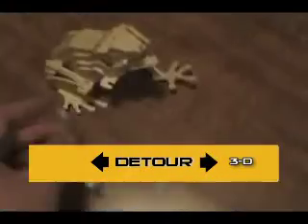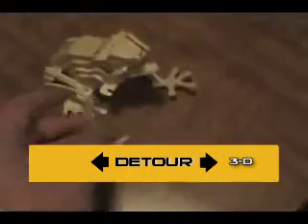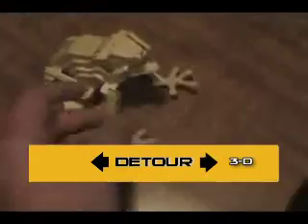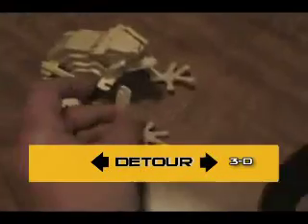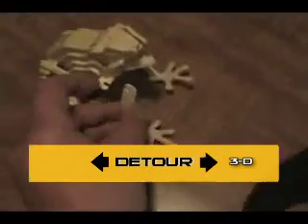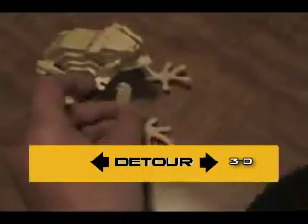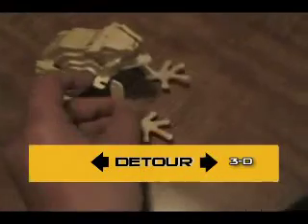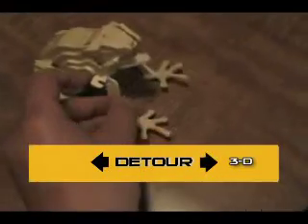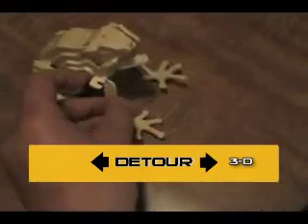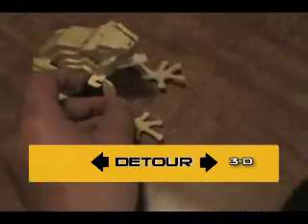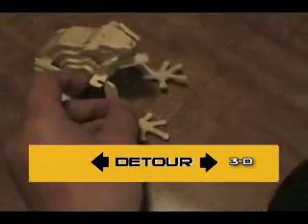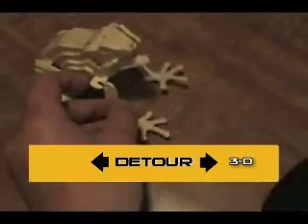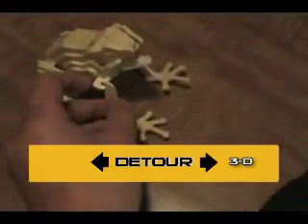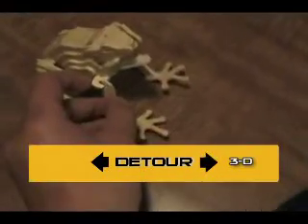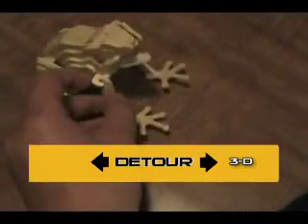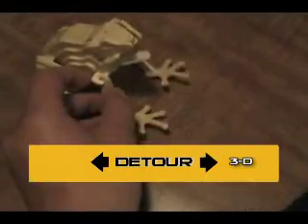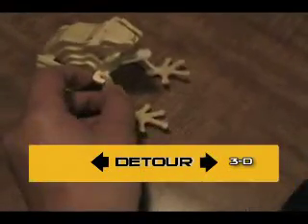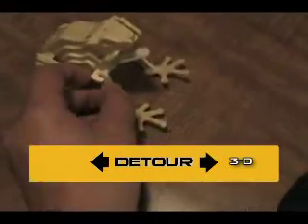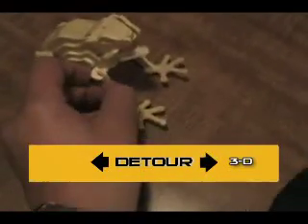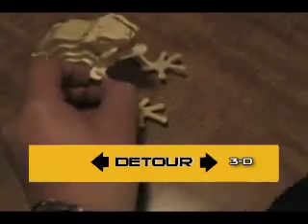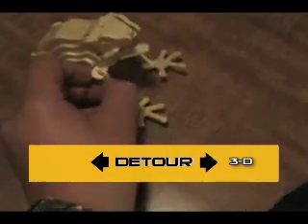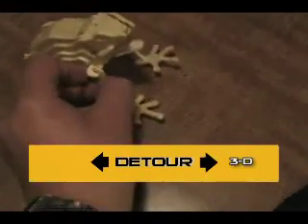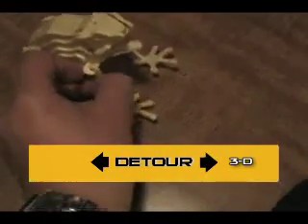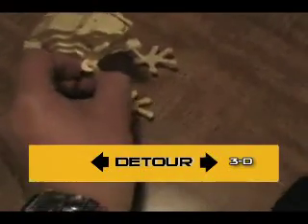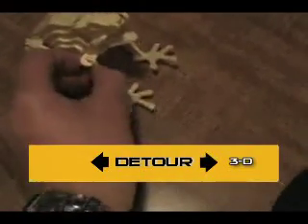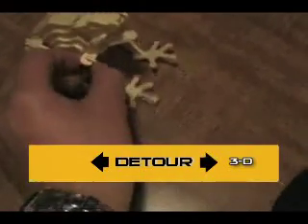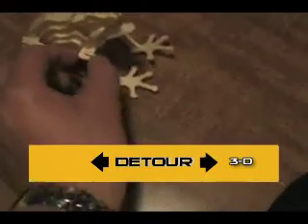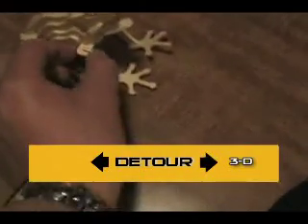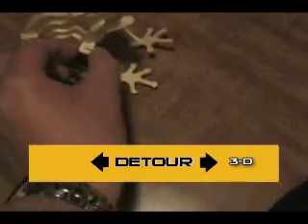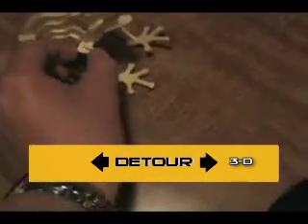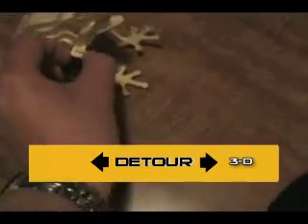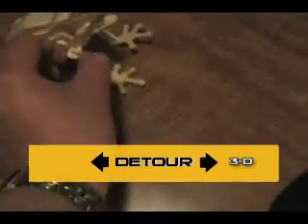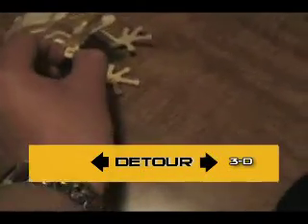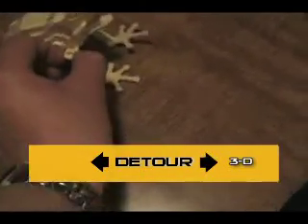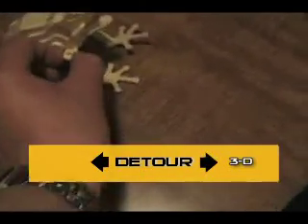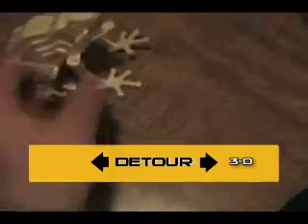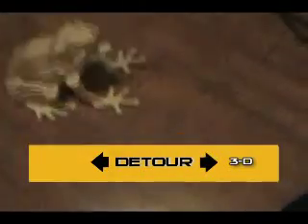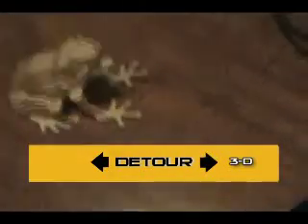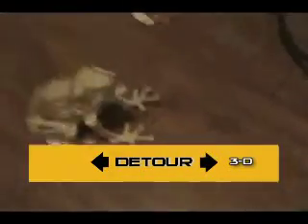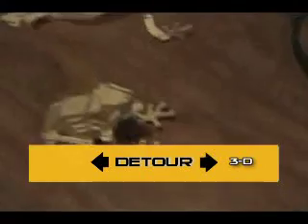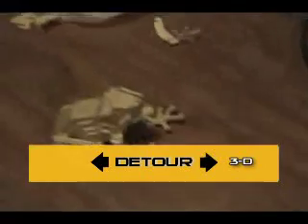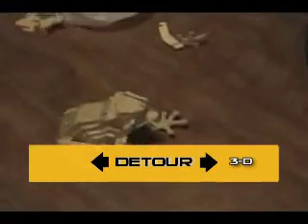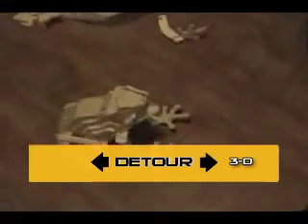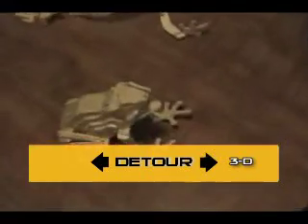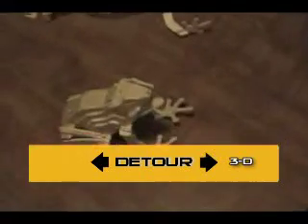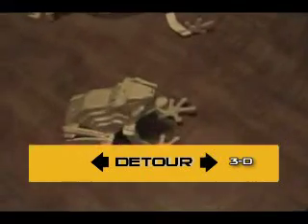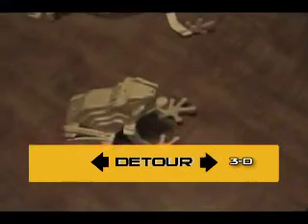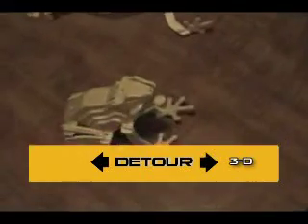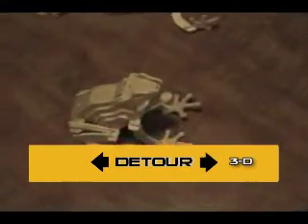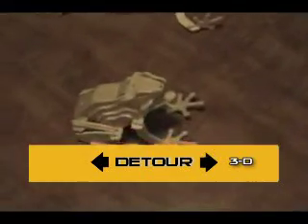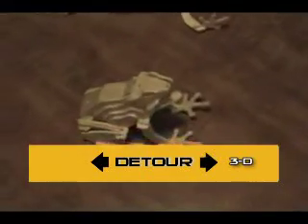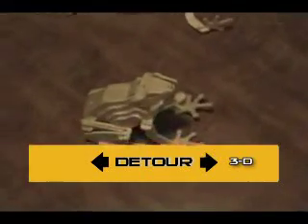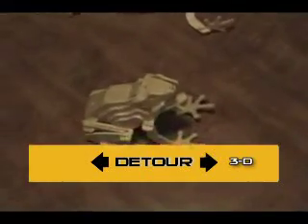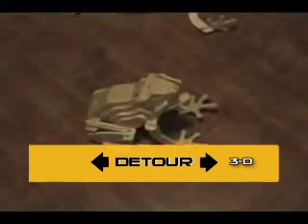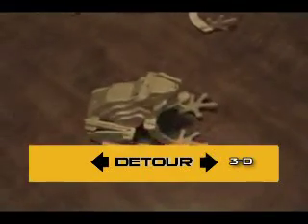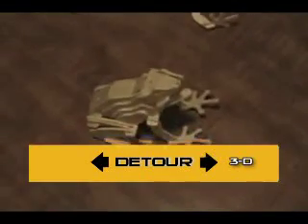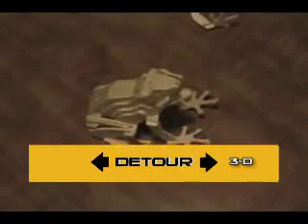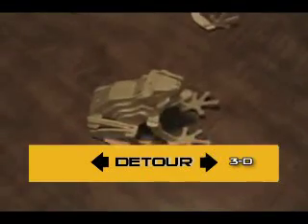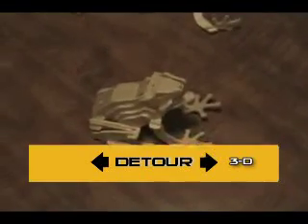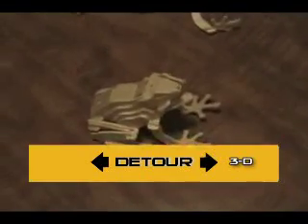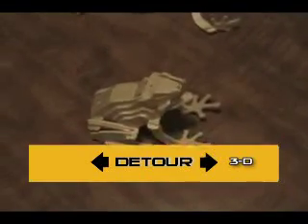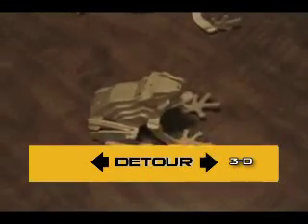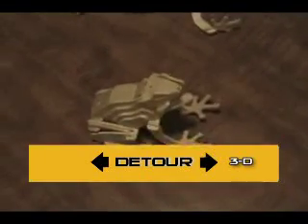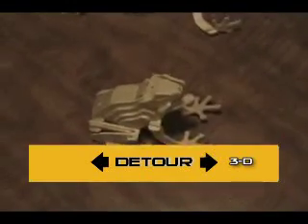In 3D, teams had to put together a 3D puzzle of a Smeet frog. Once the puzzle was completed correctly, teams would receive their next clue.